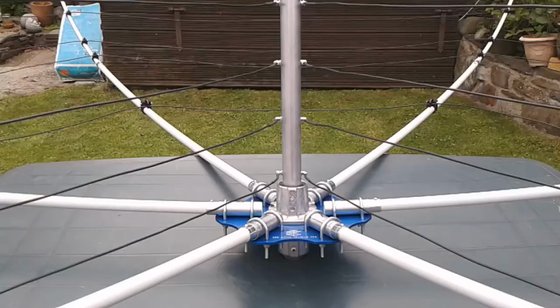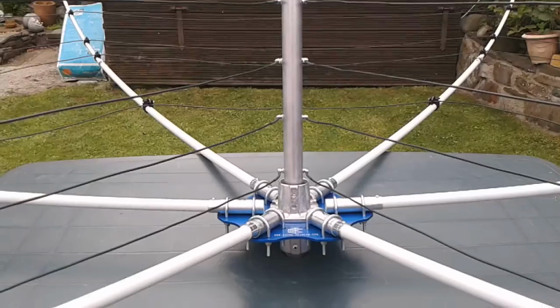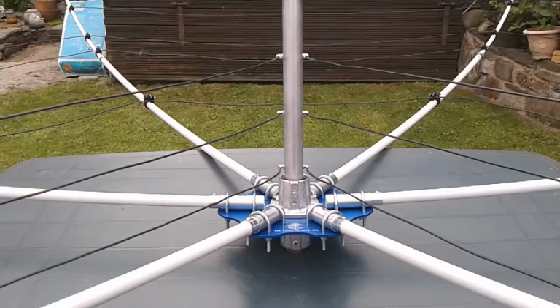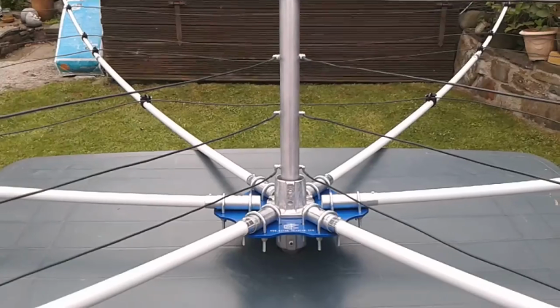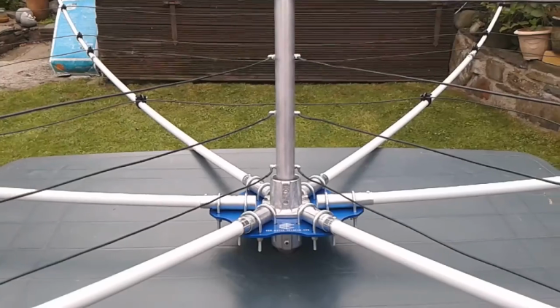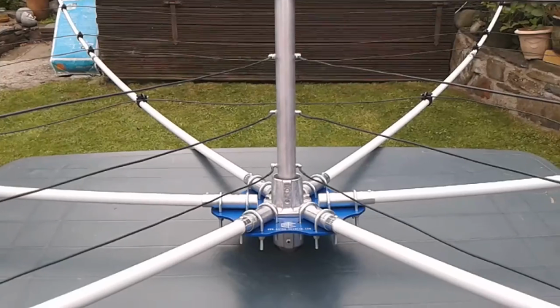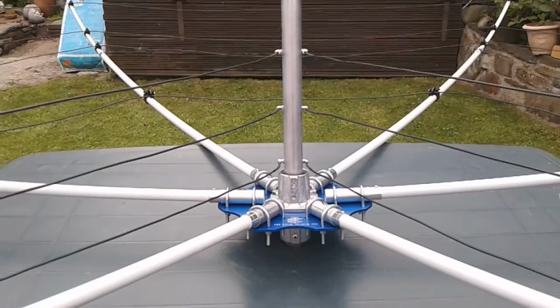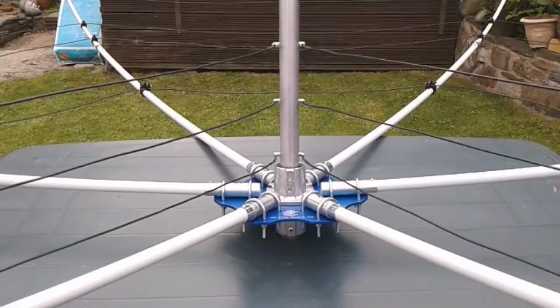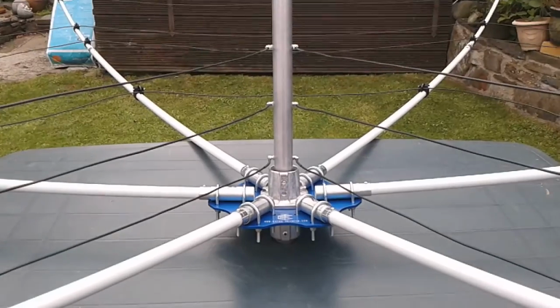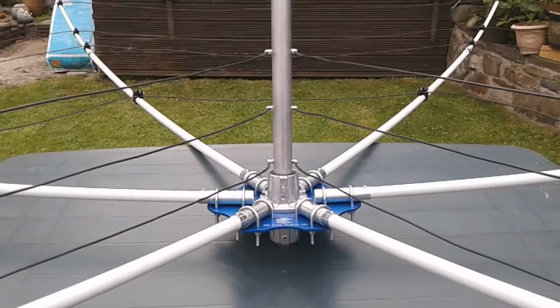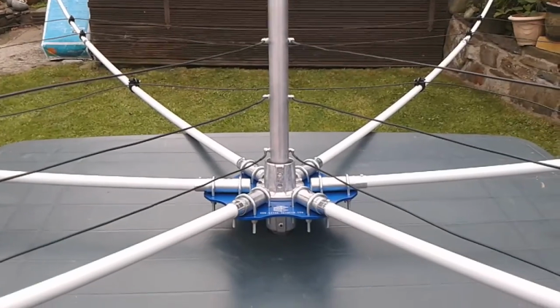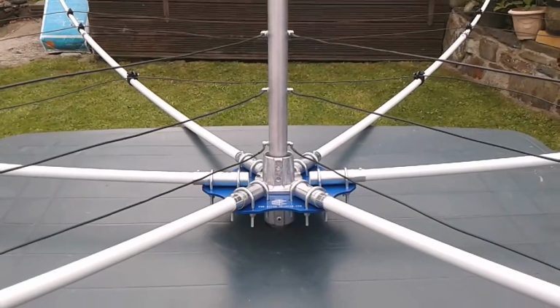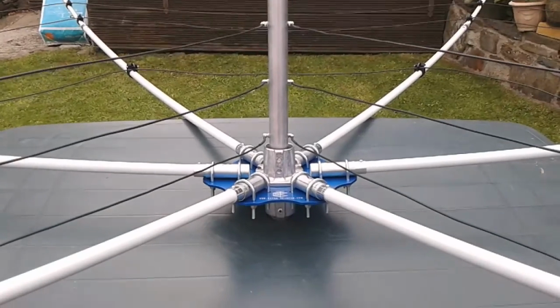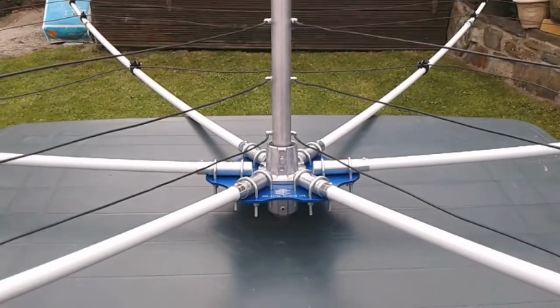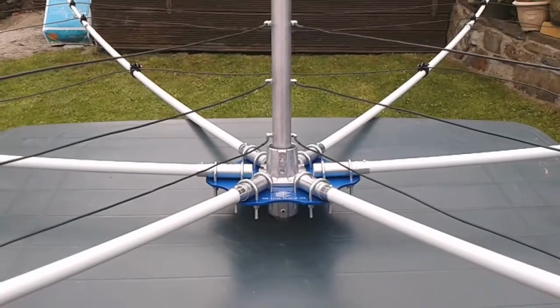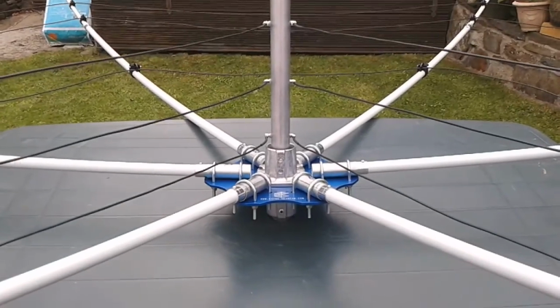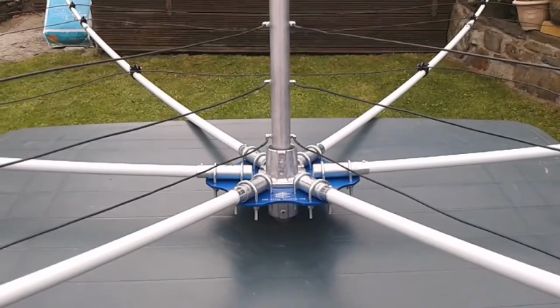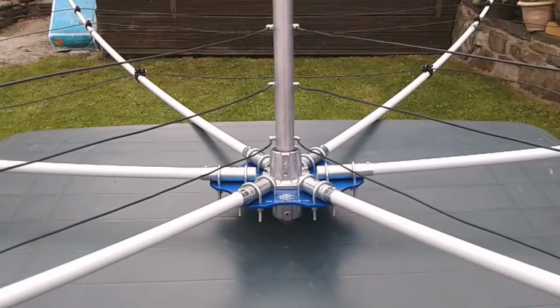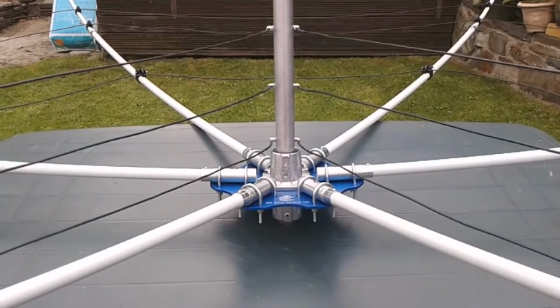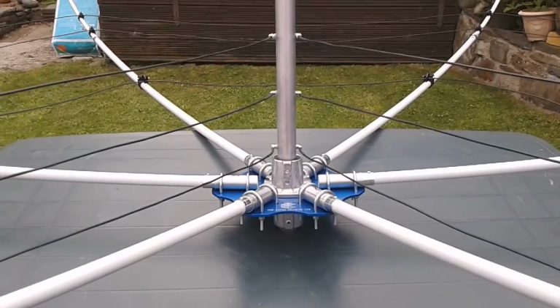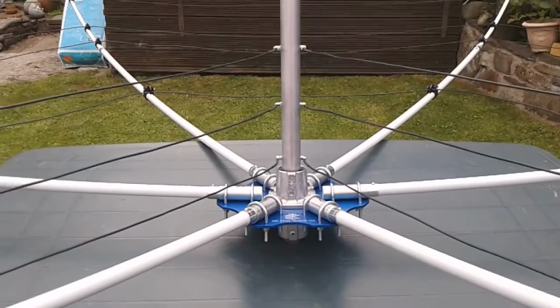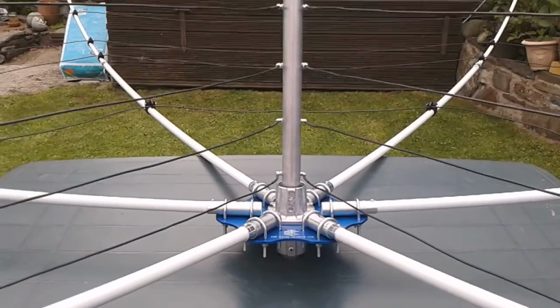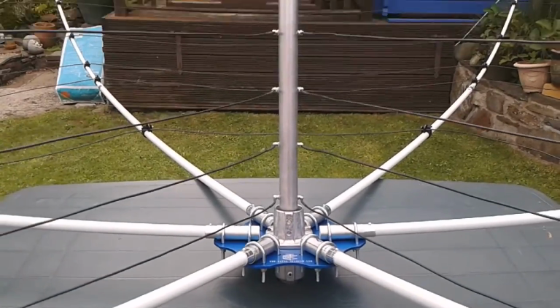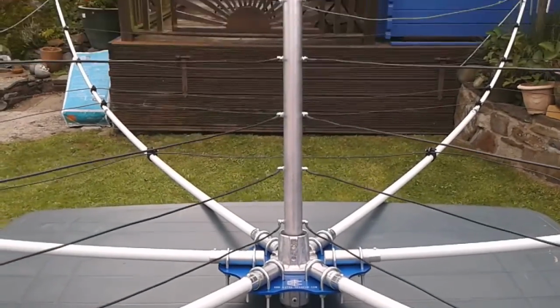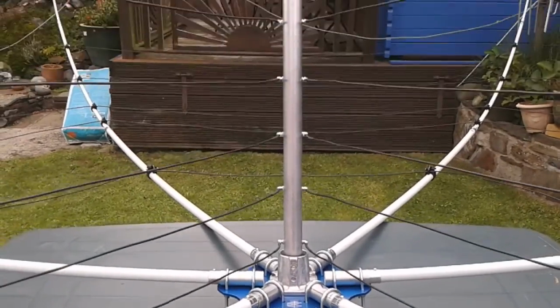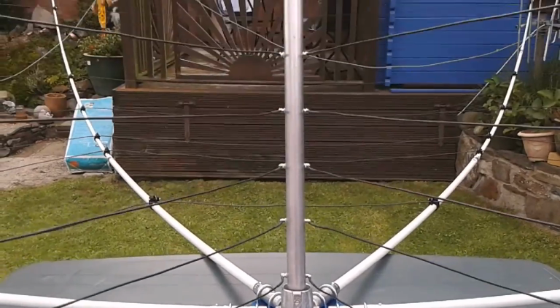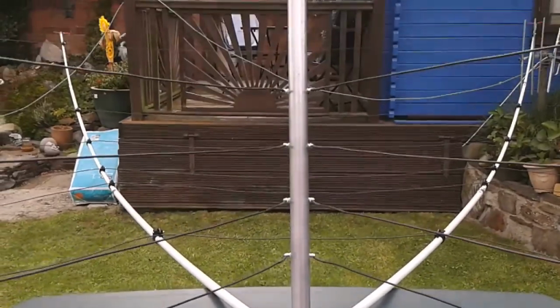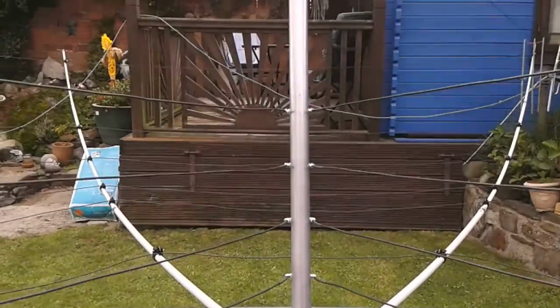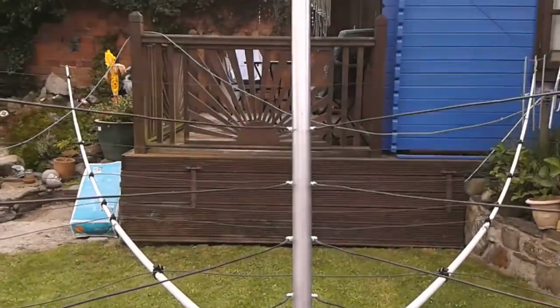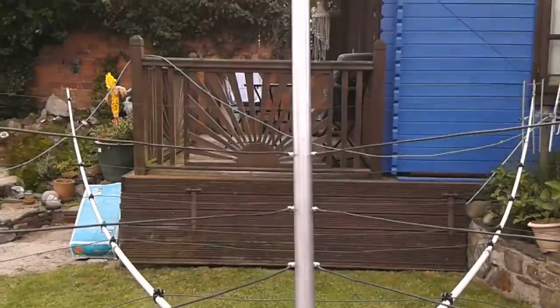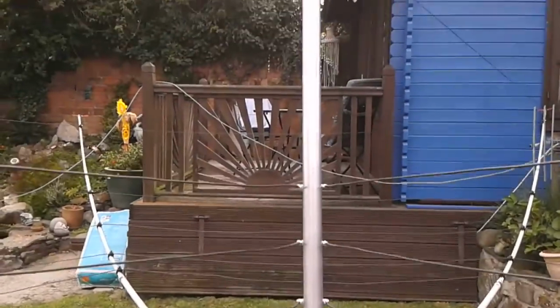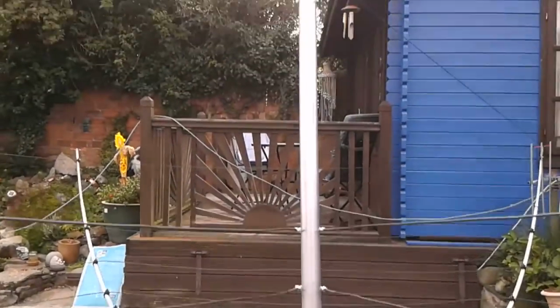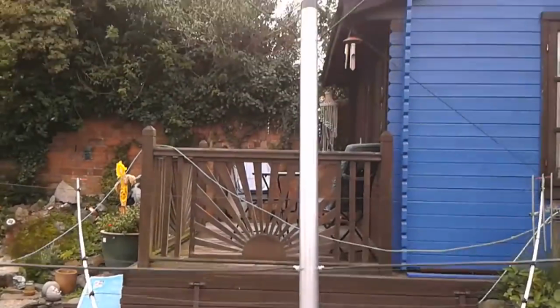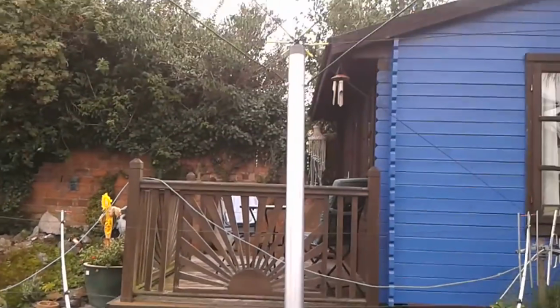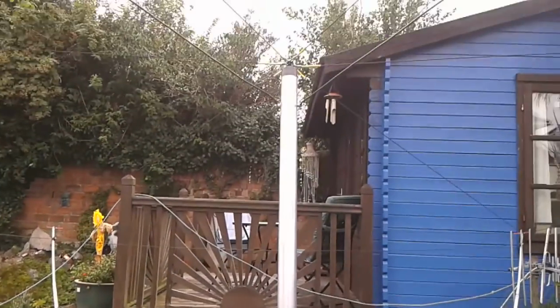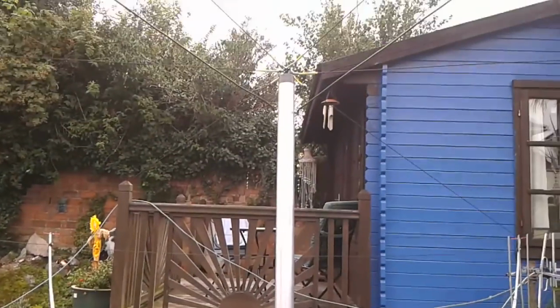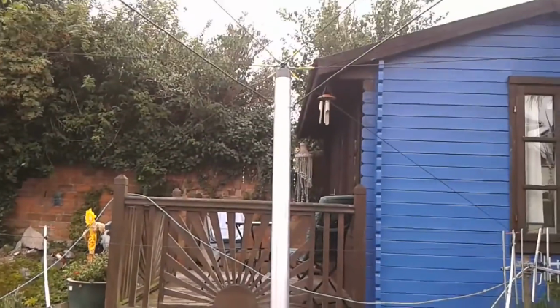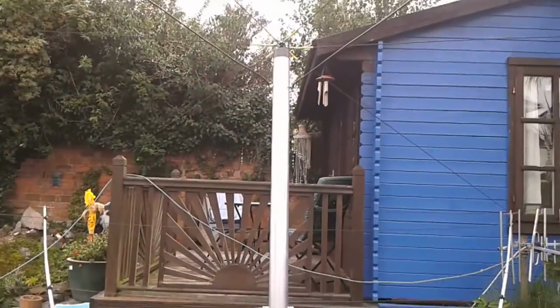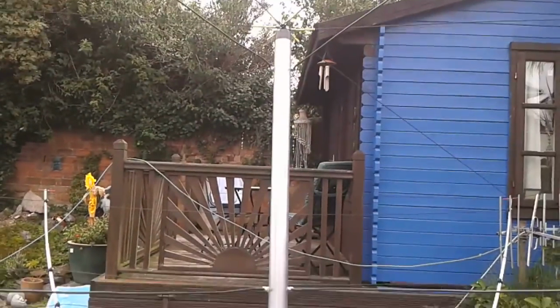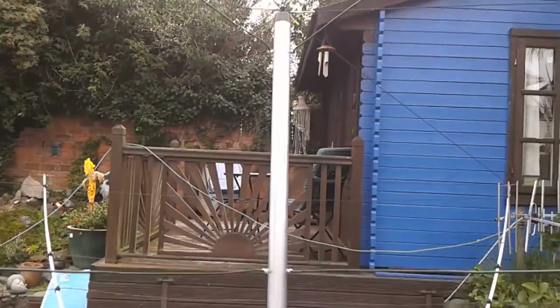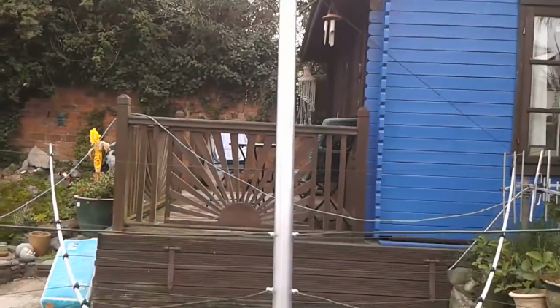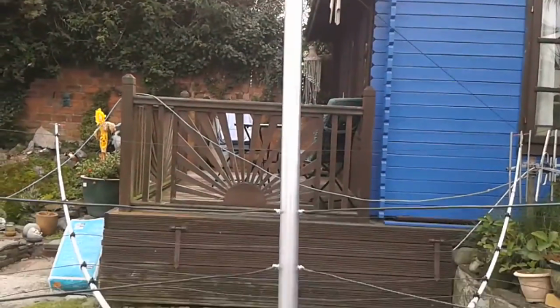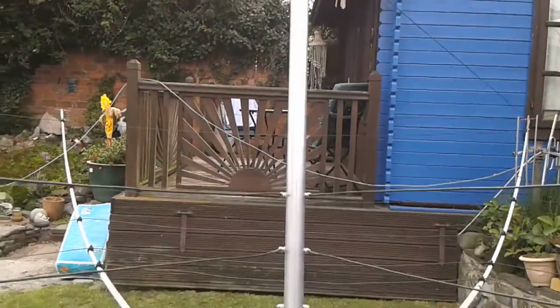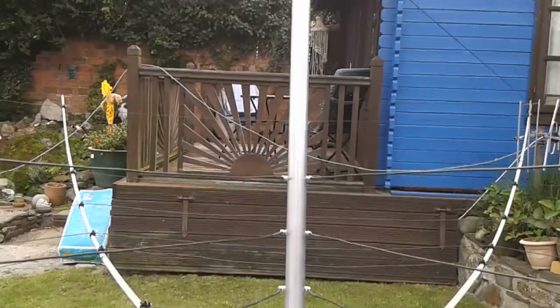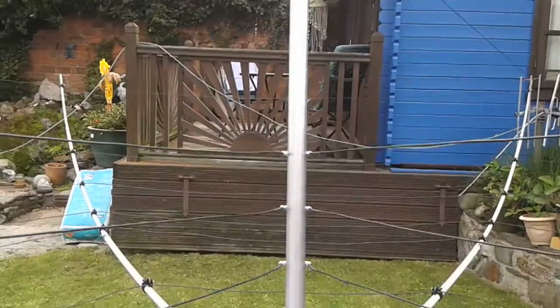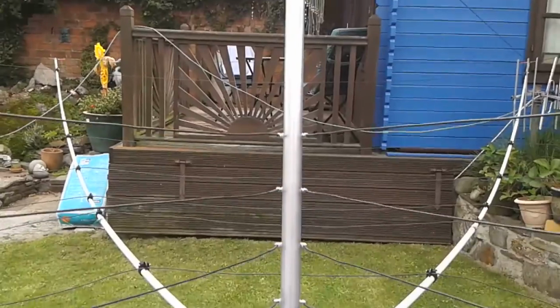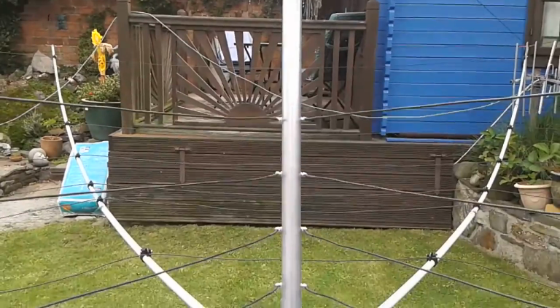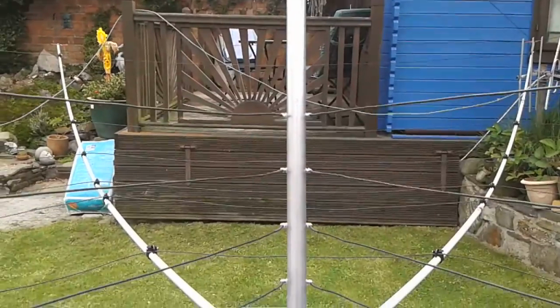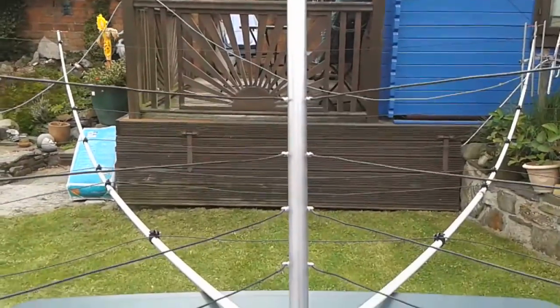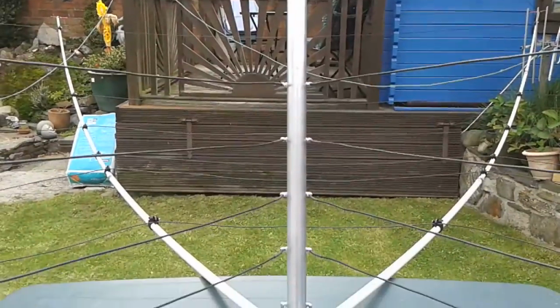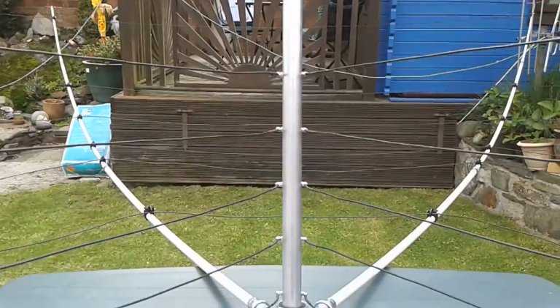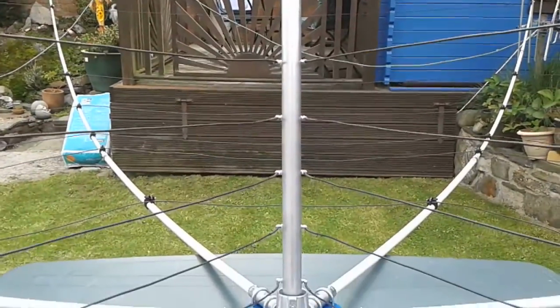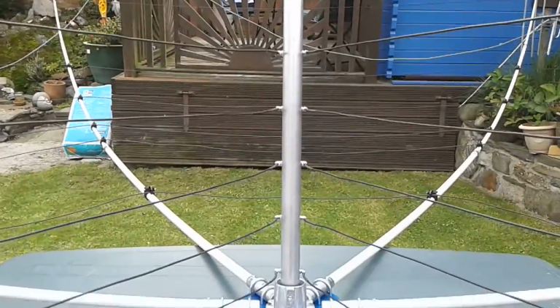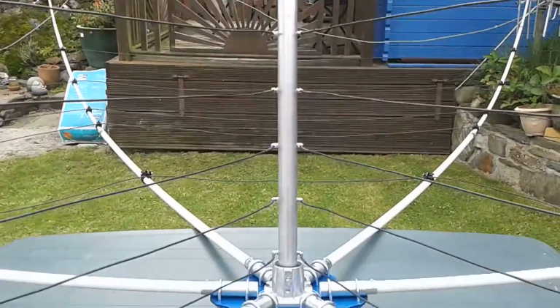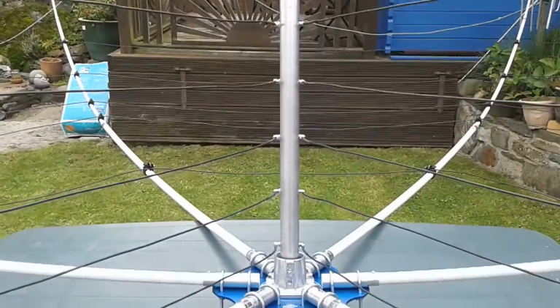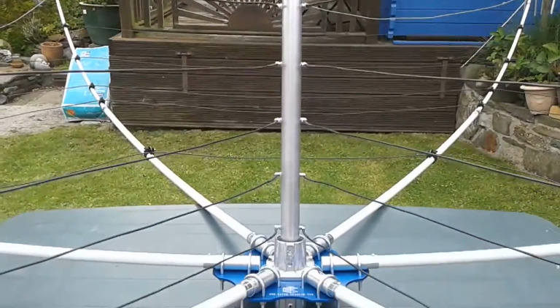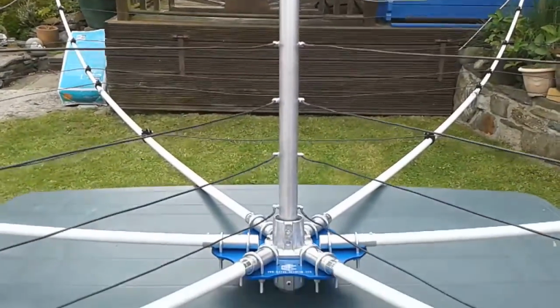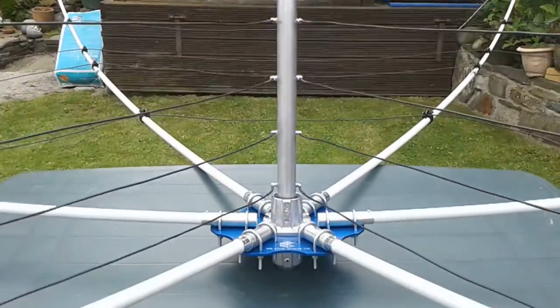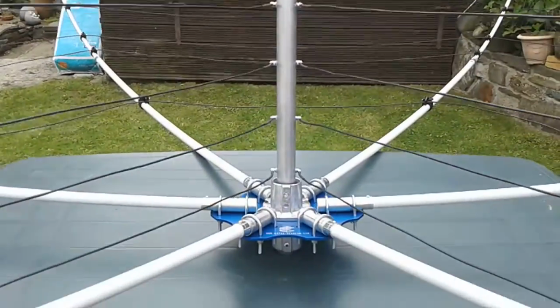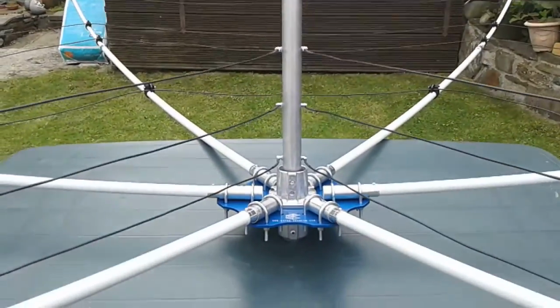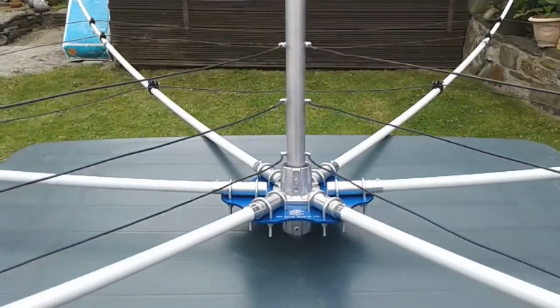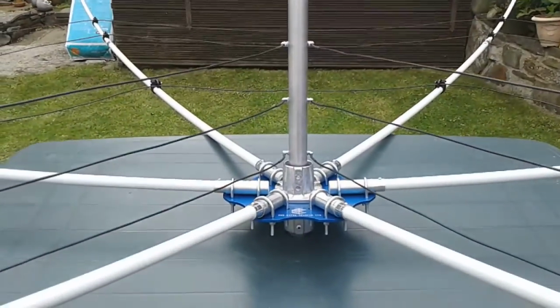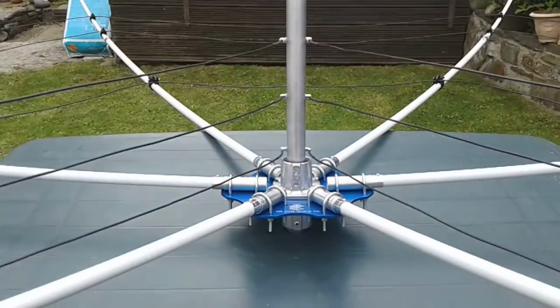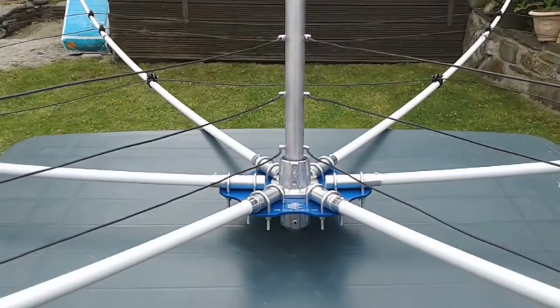Welcome back. We've just installed all the wire elements: 20, 17, 15, 12, 10, and 6 metres.